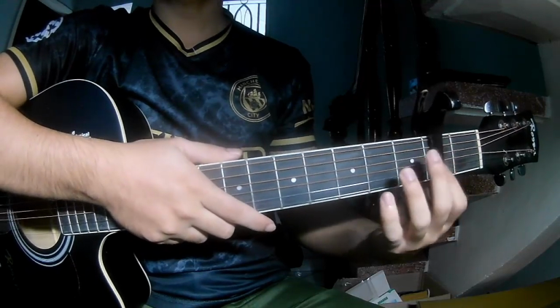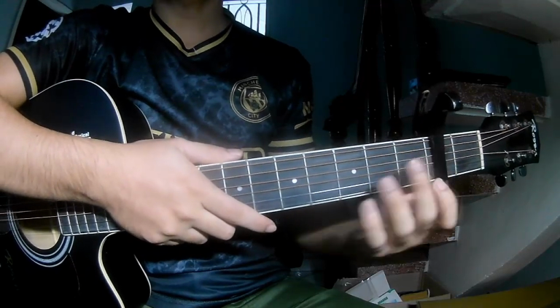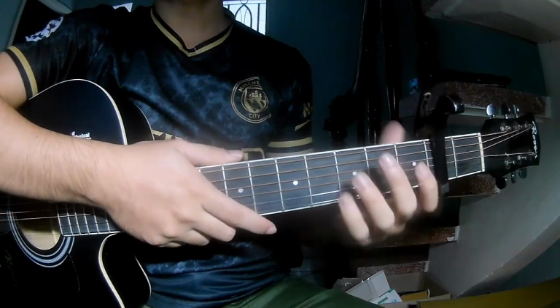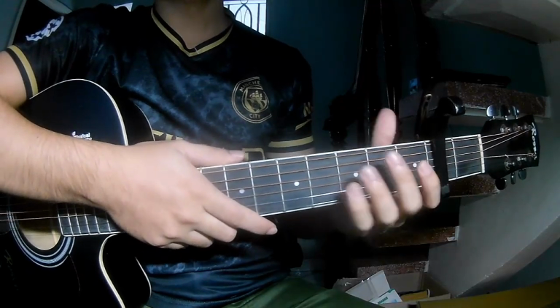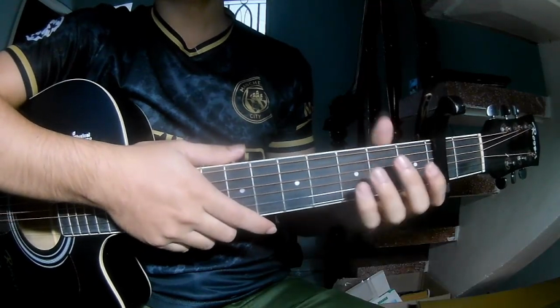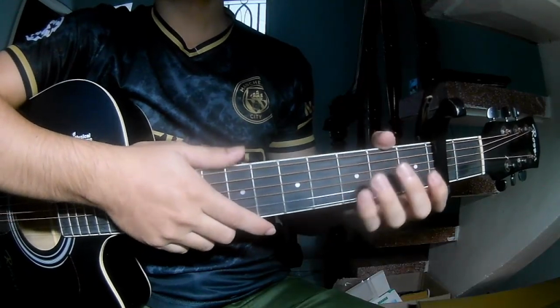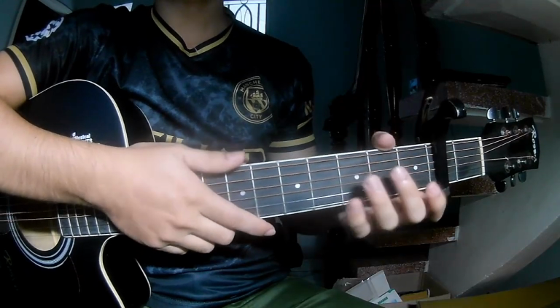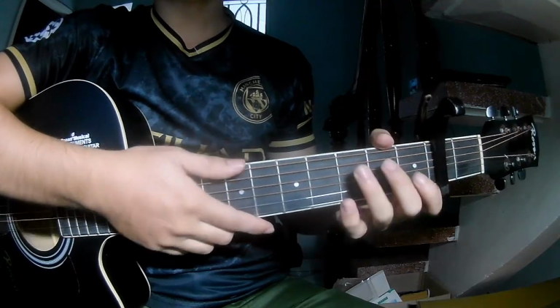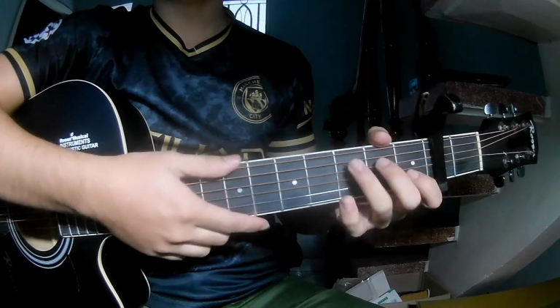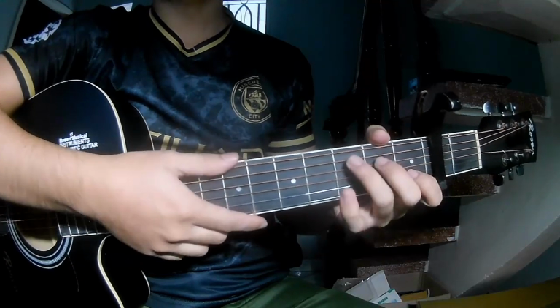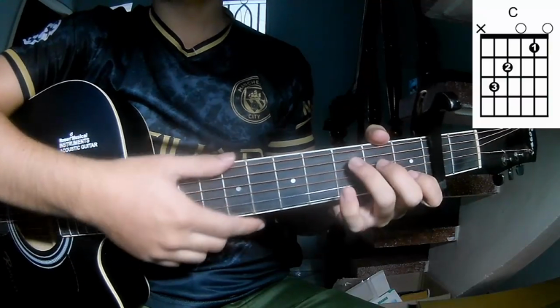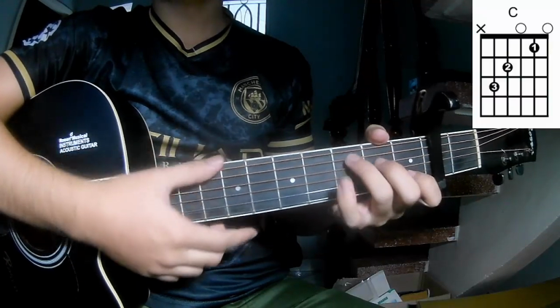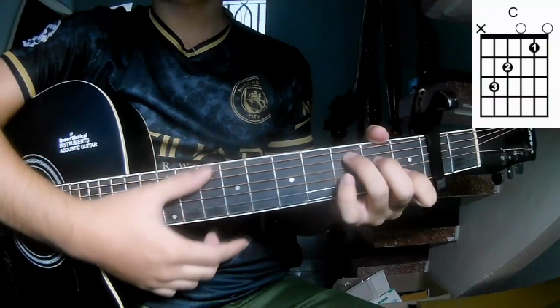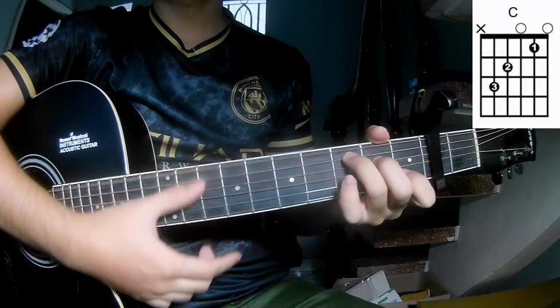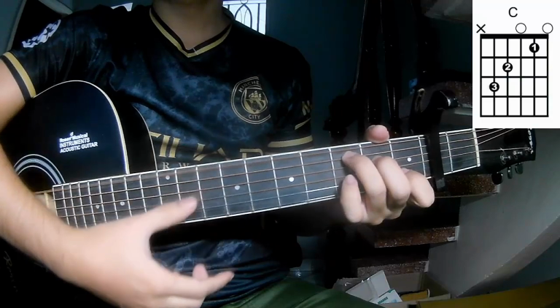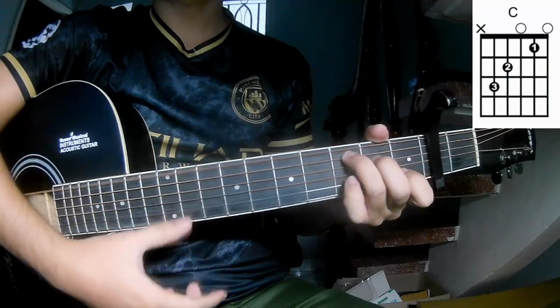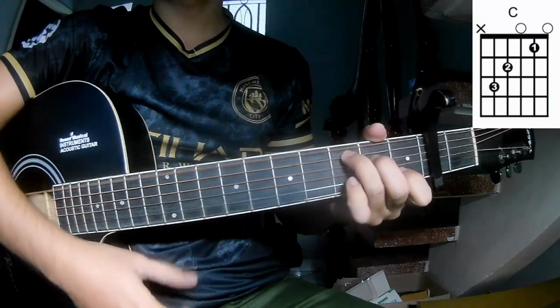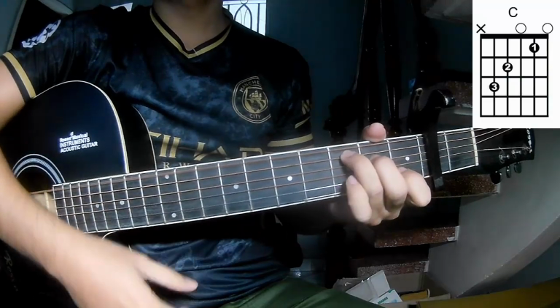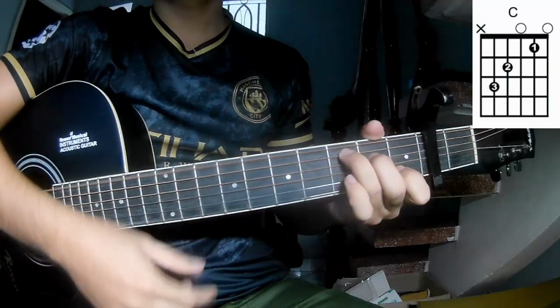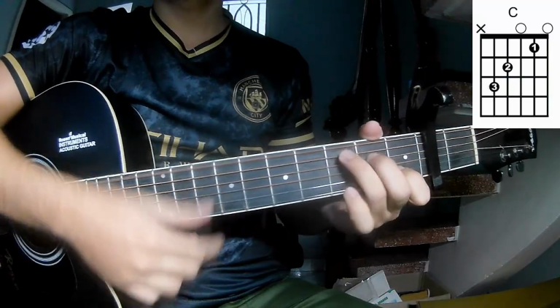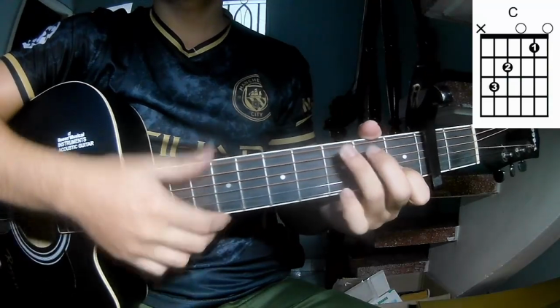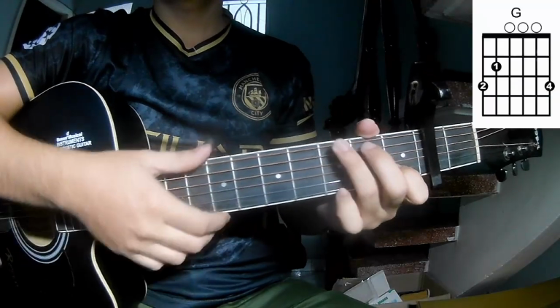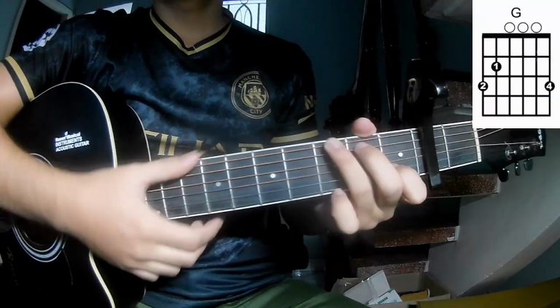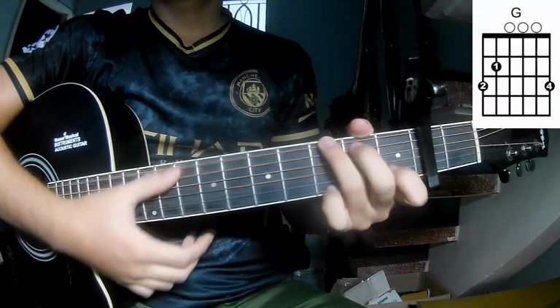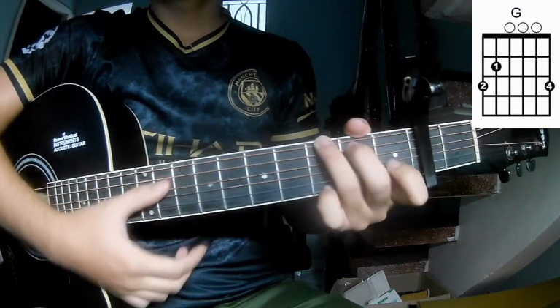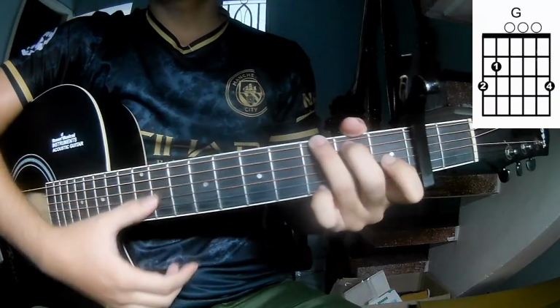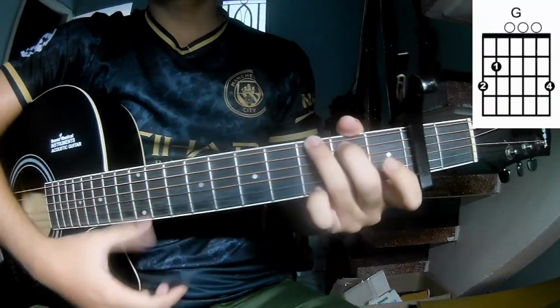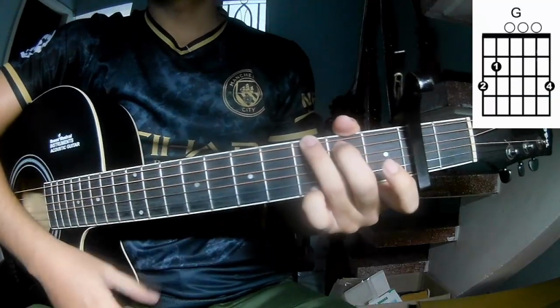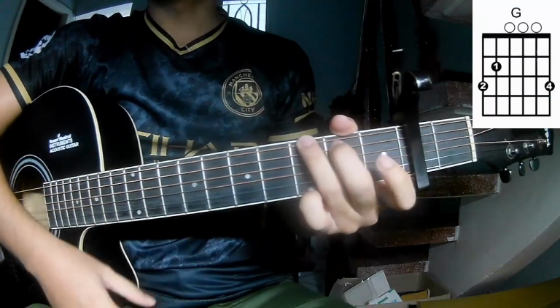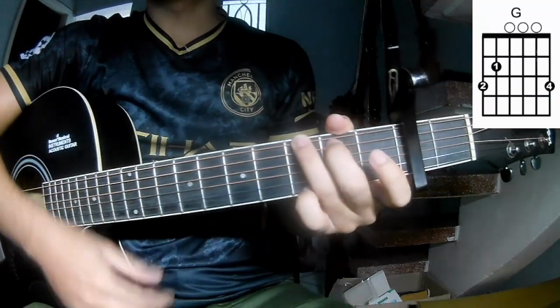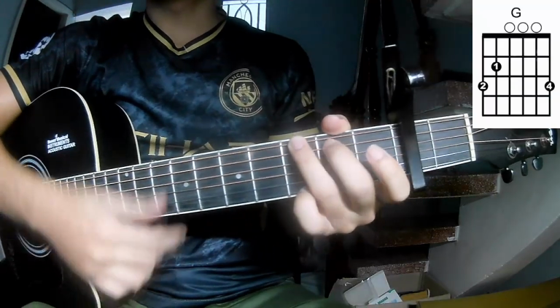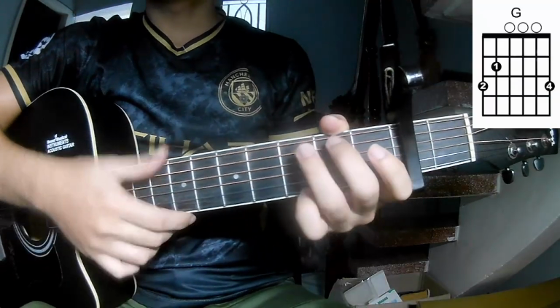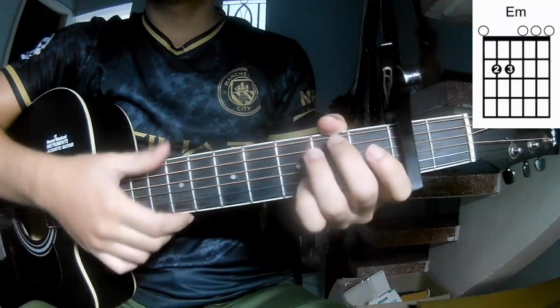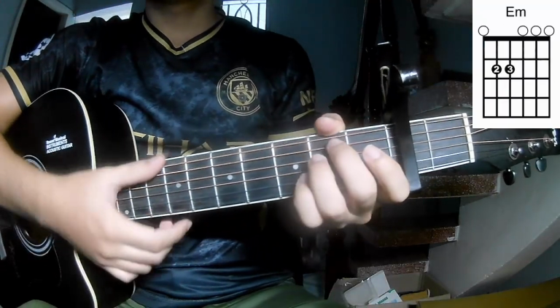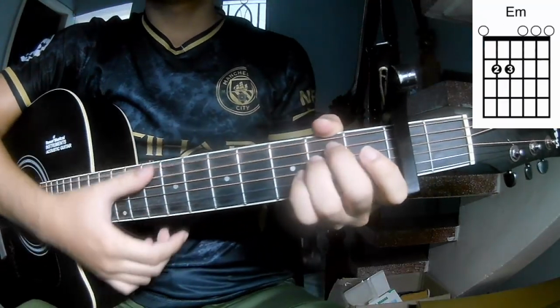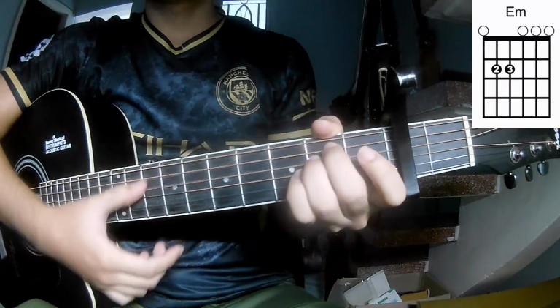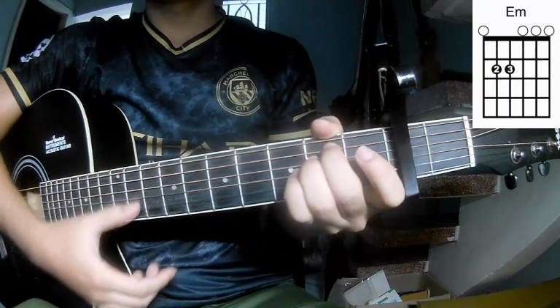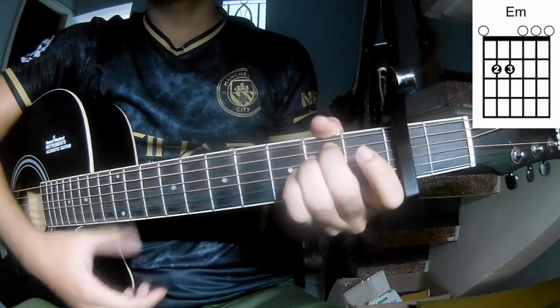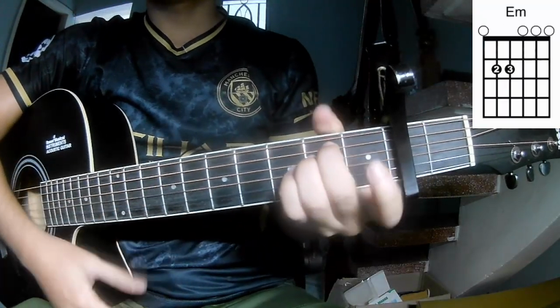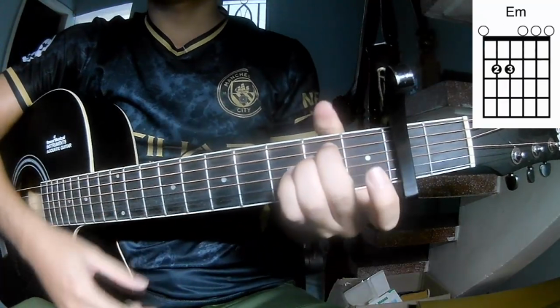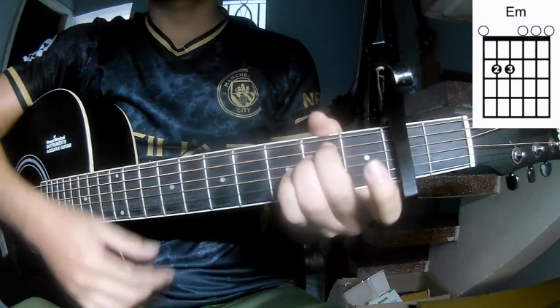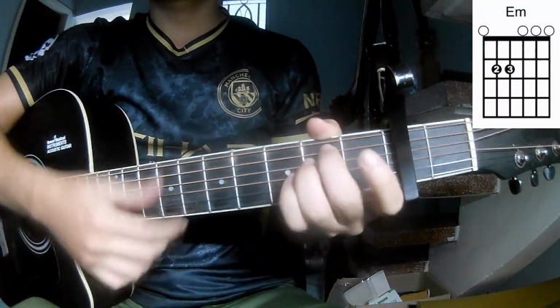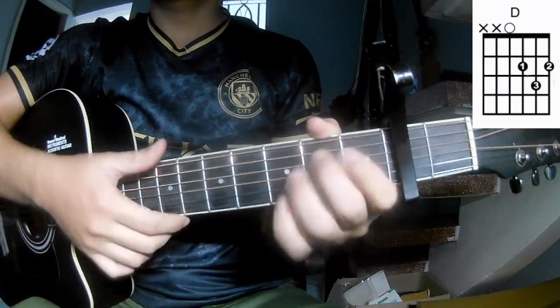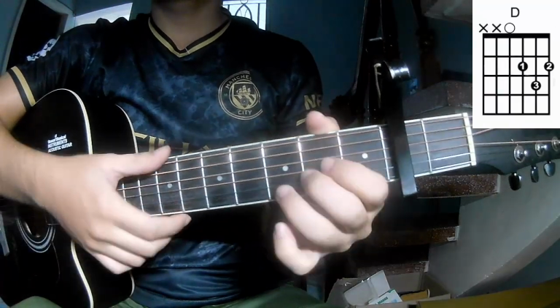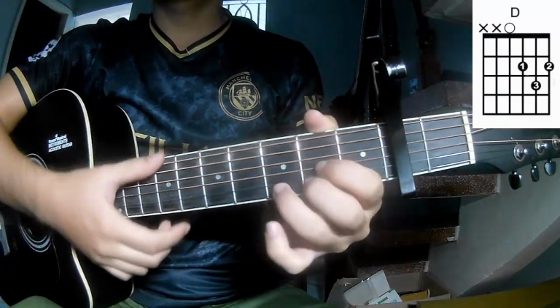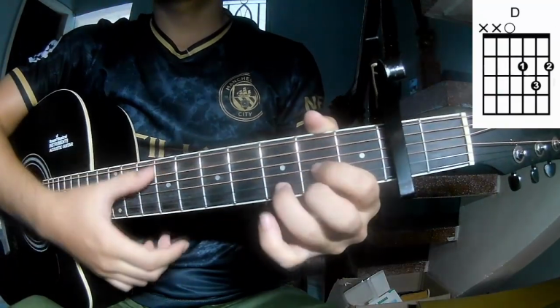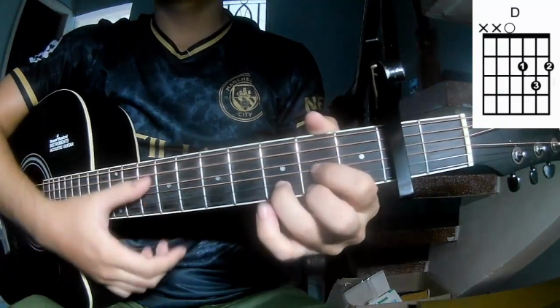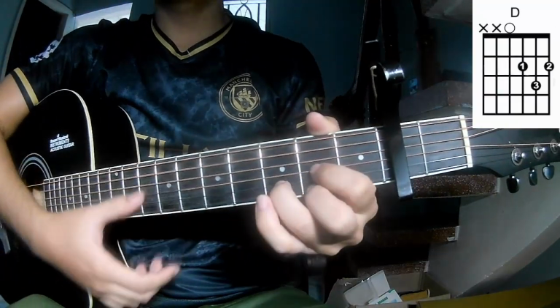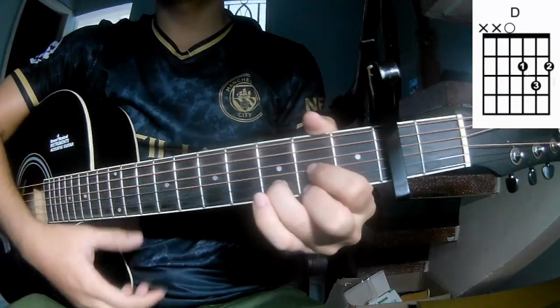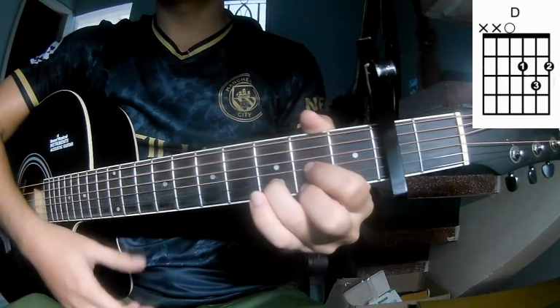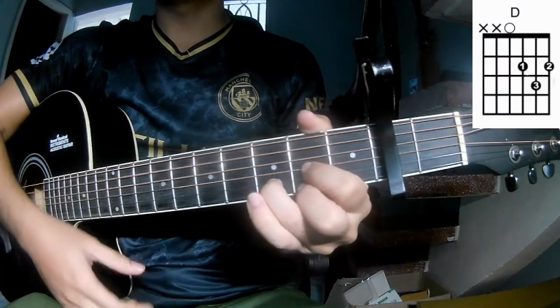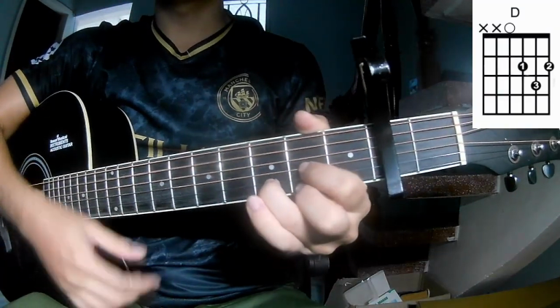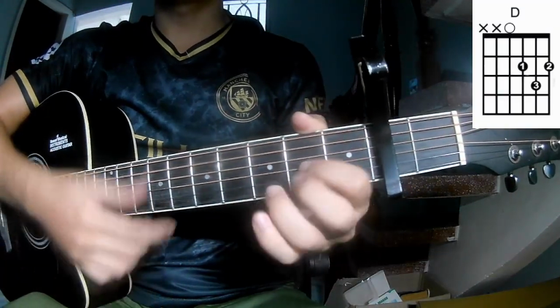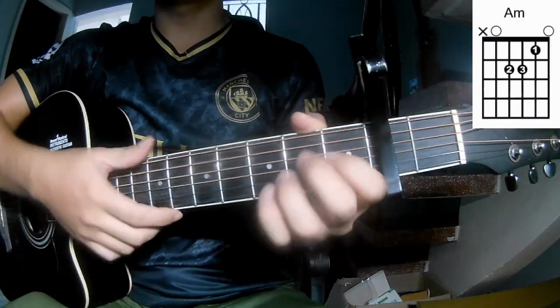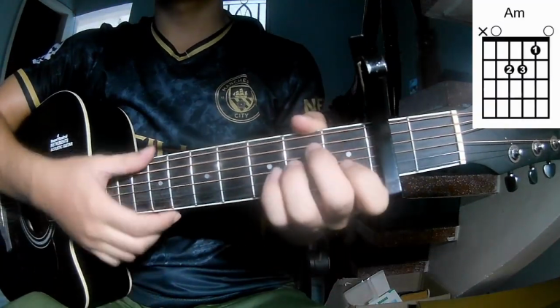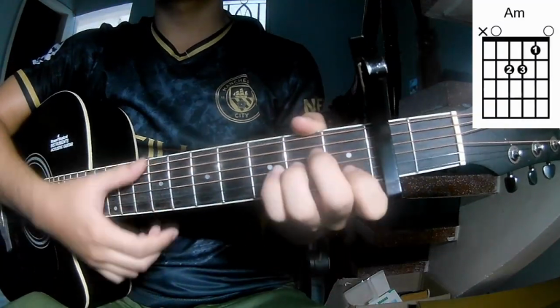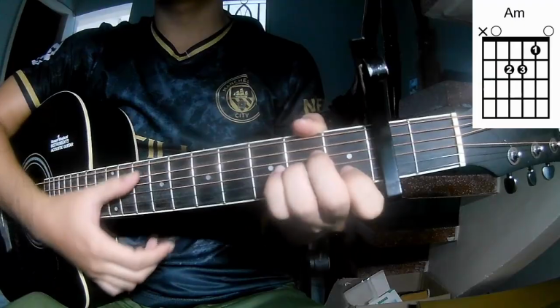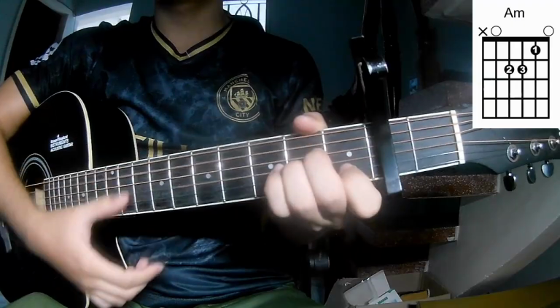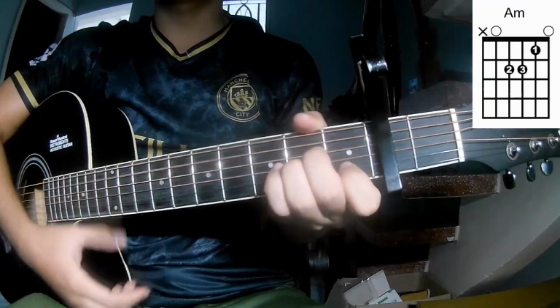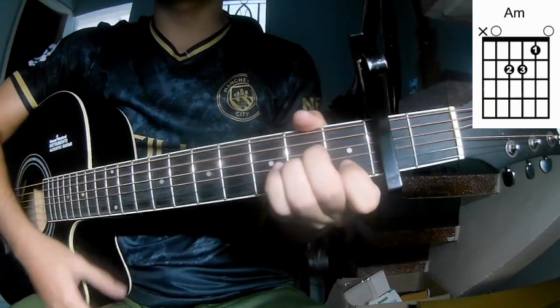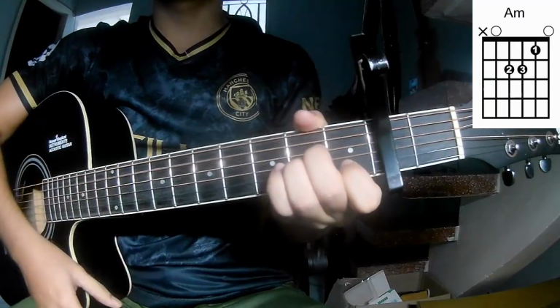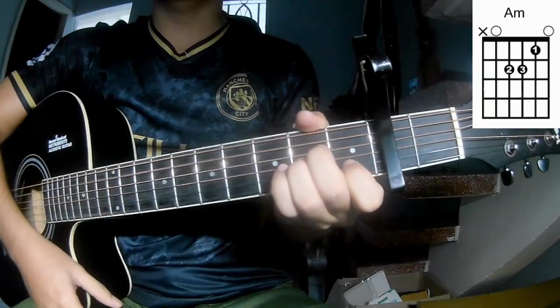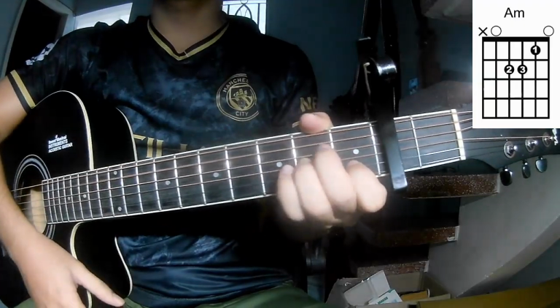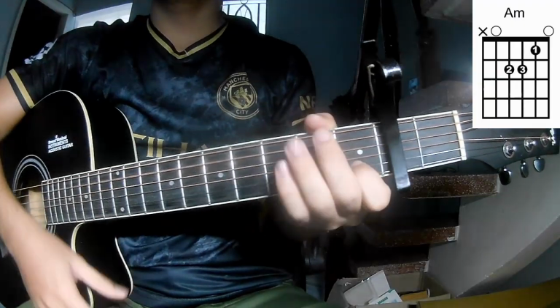The chords for the song are: A, C, G, Em, D, and Am.